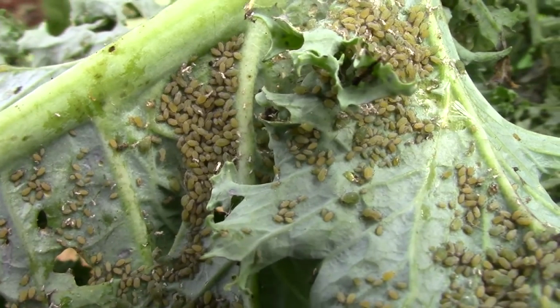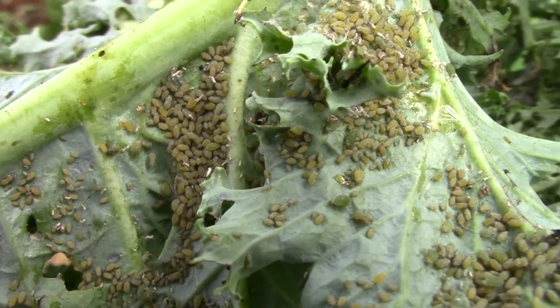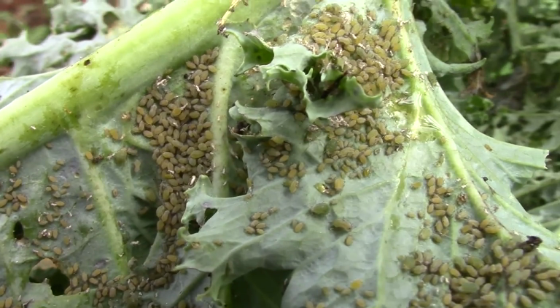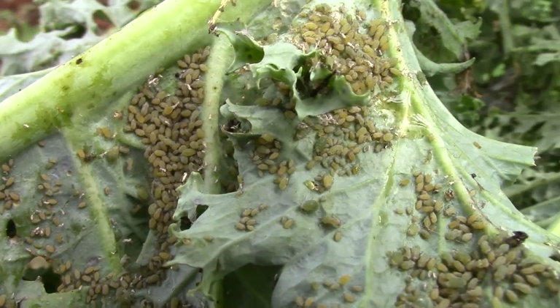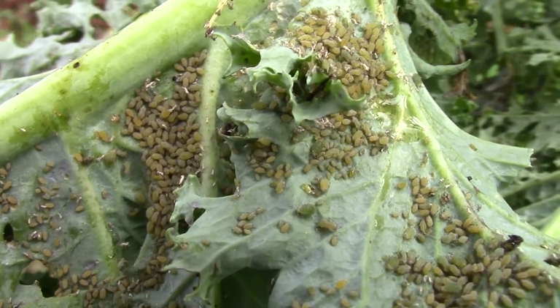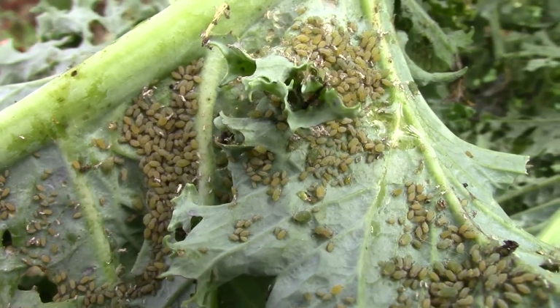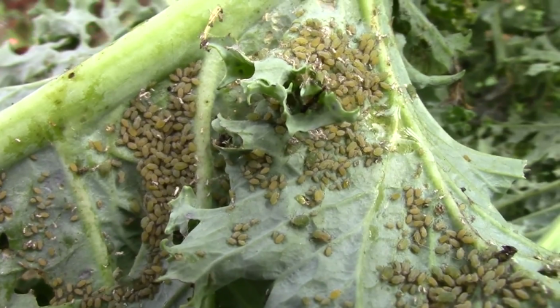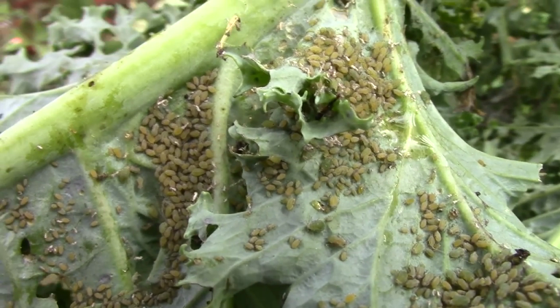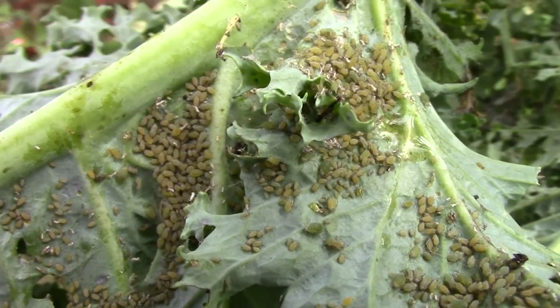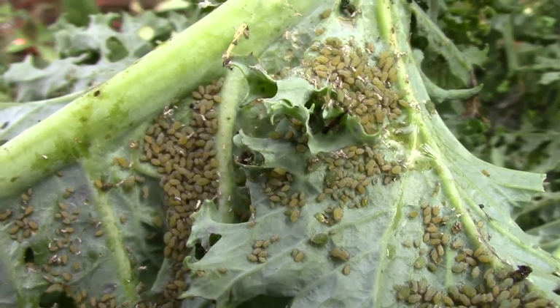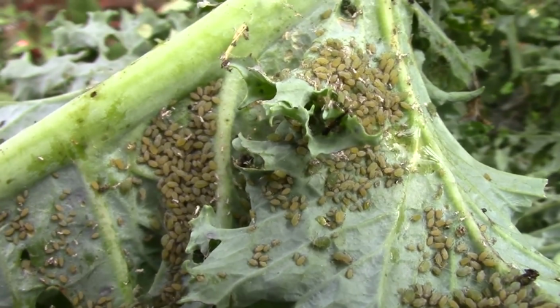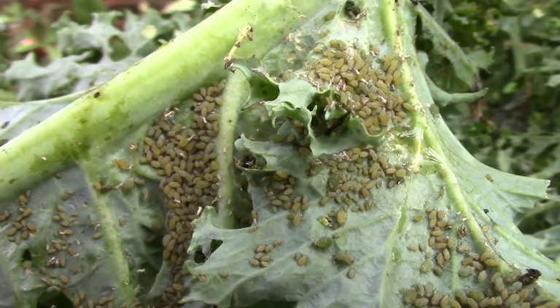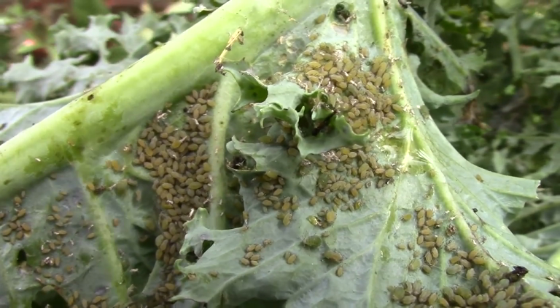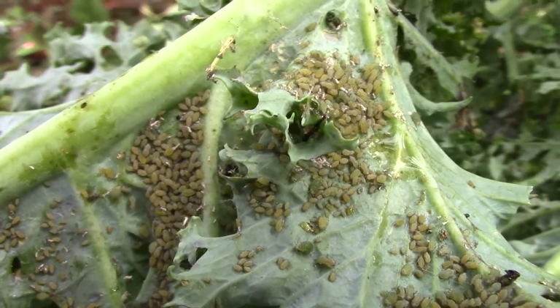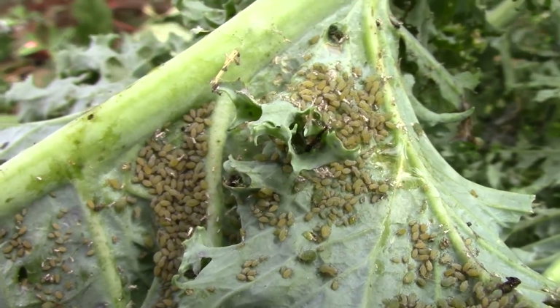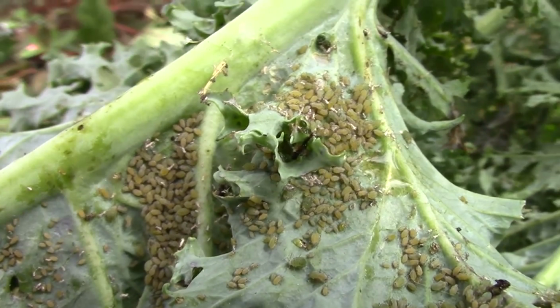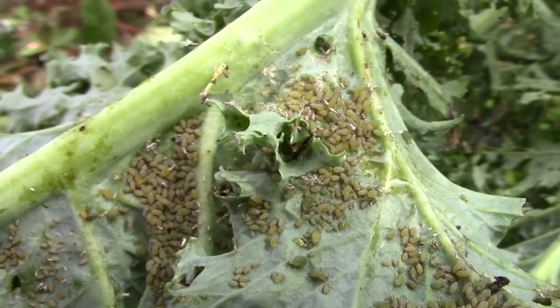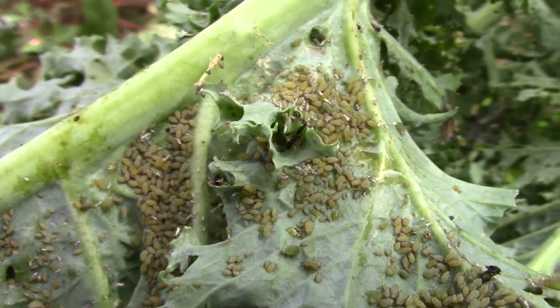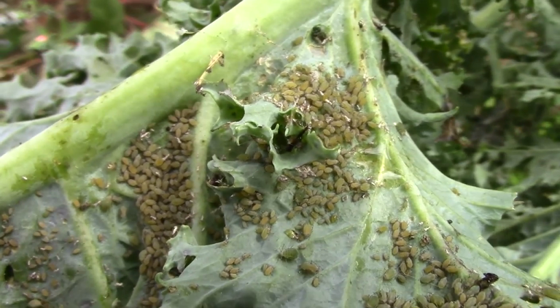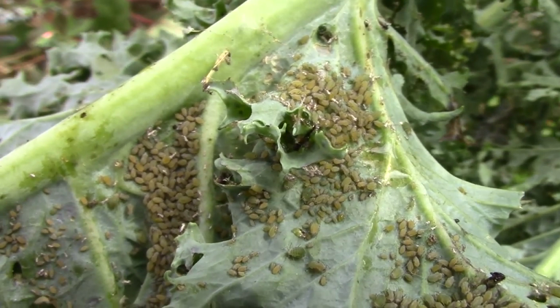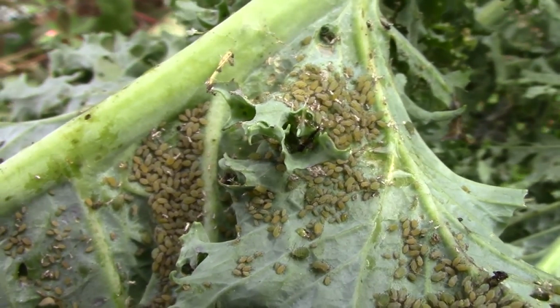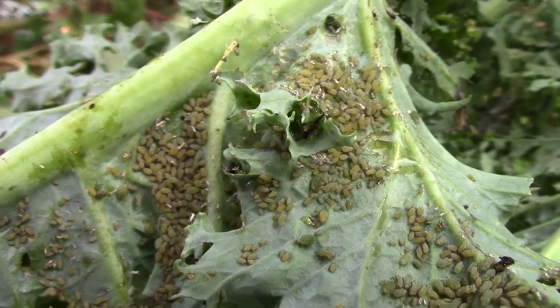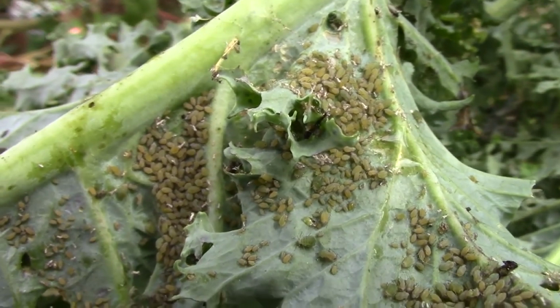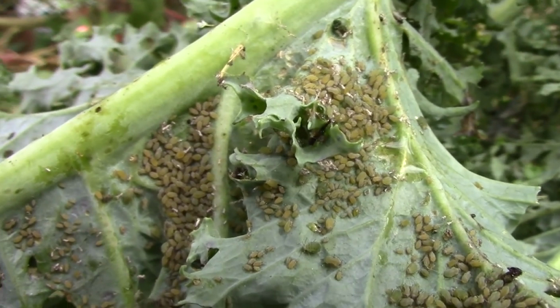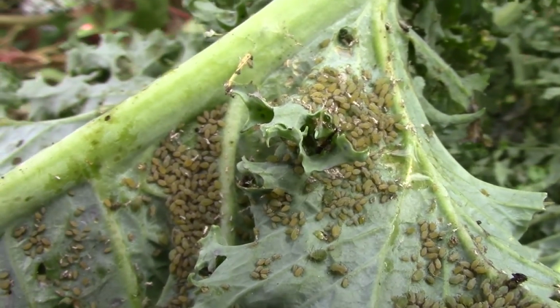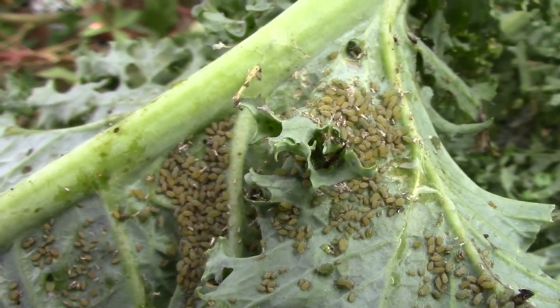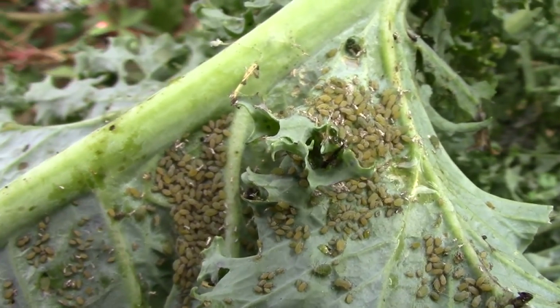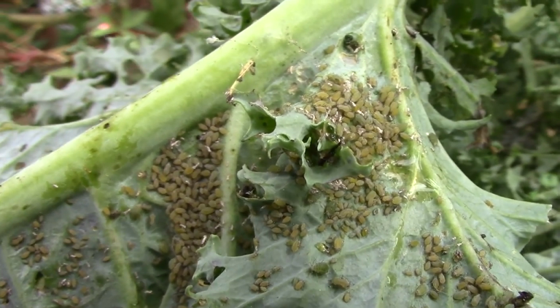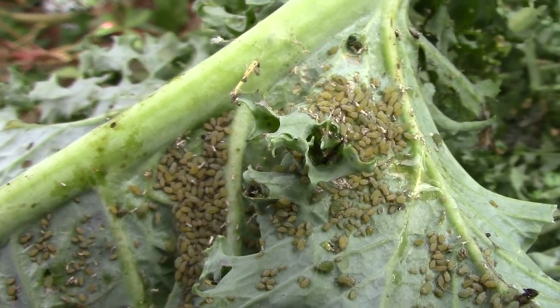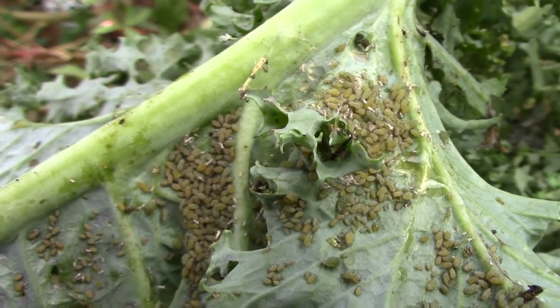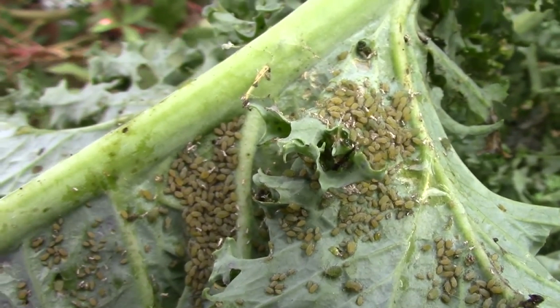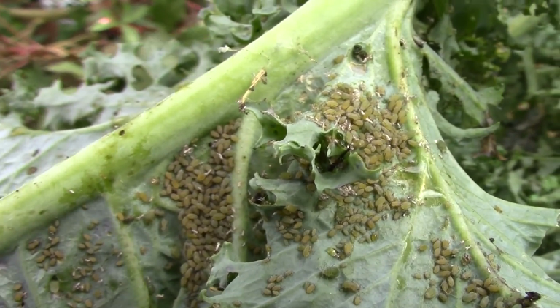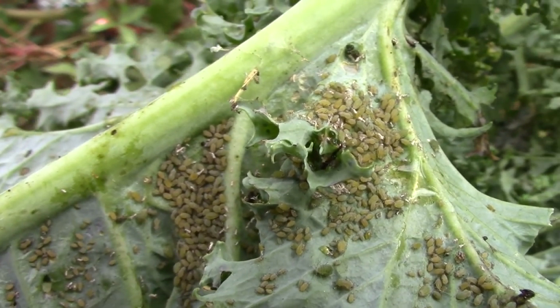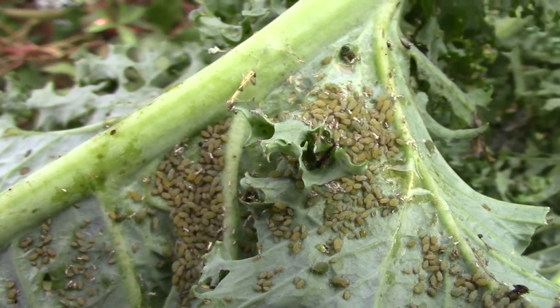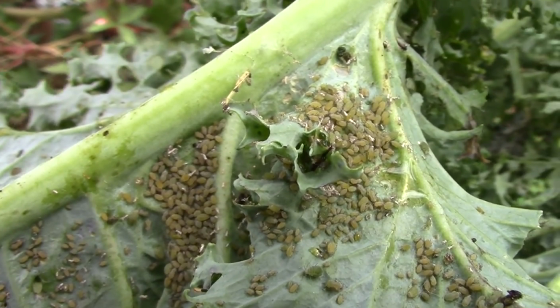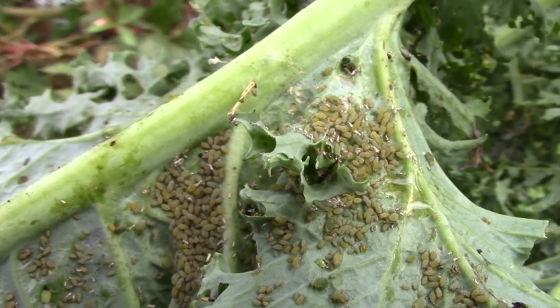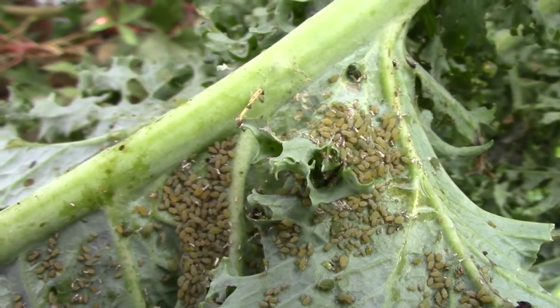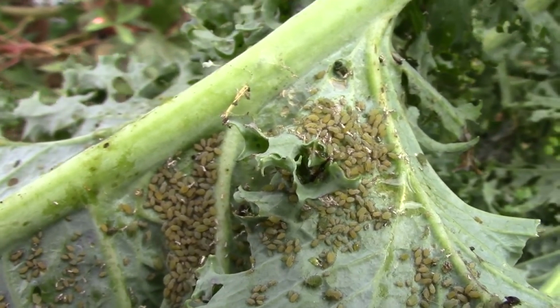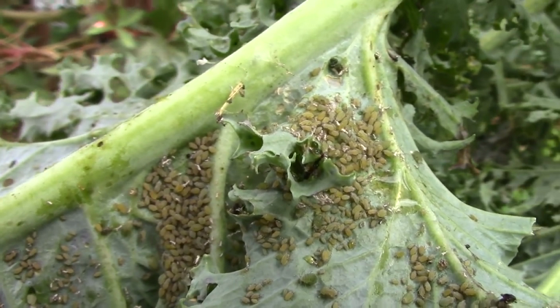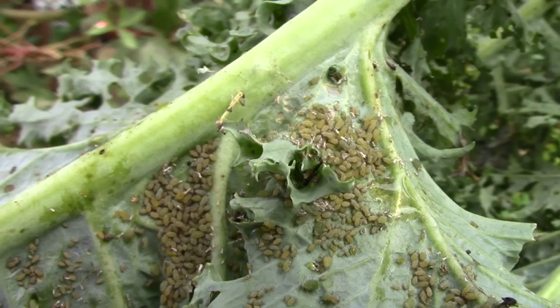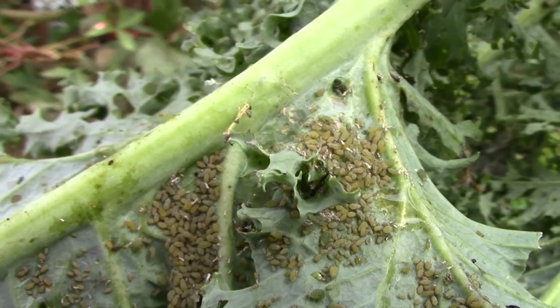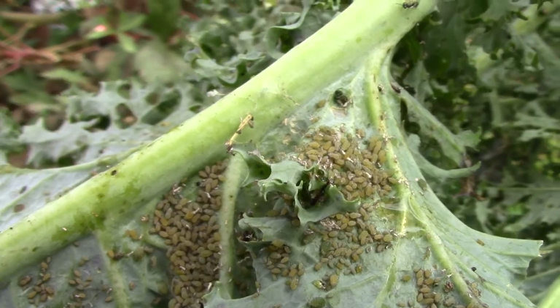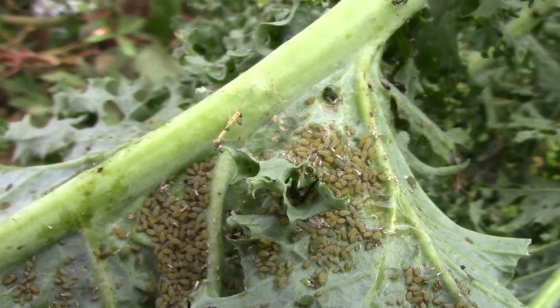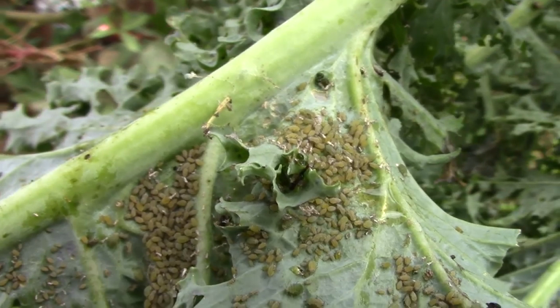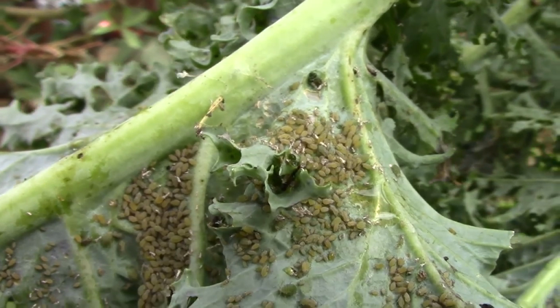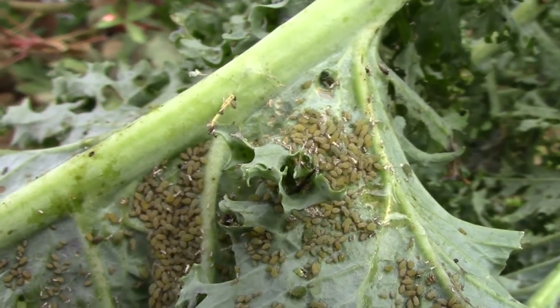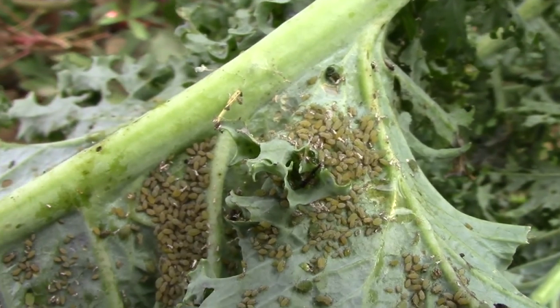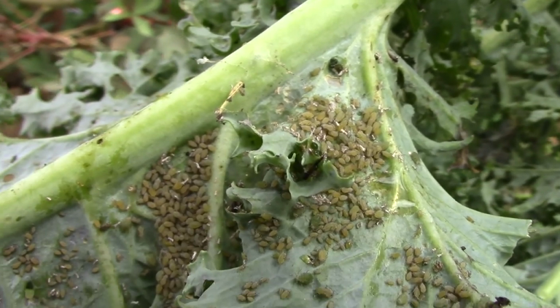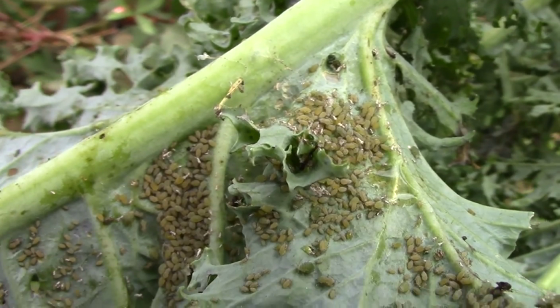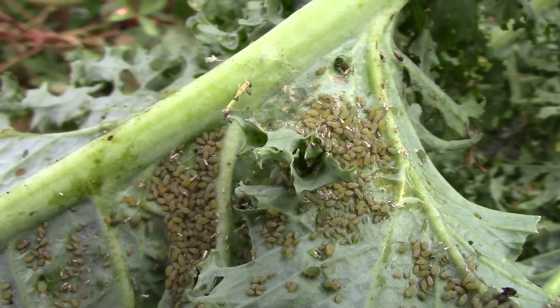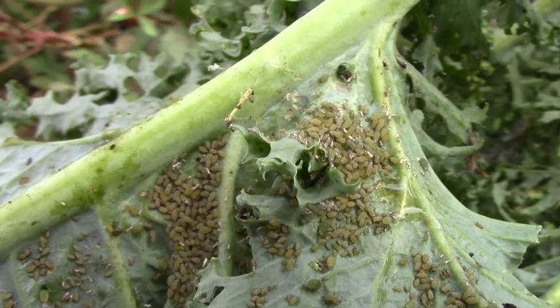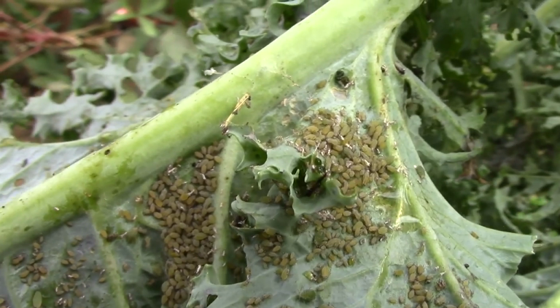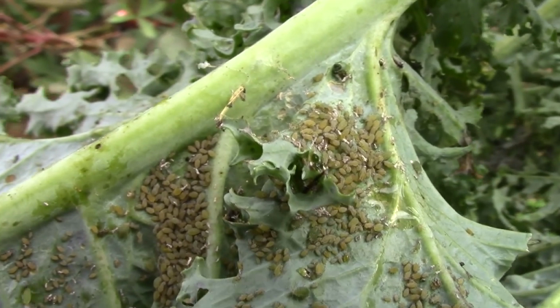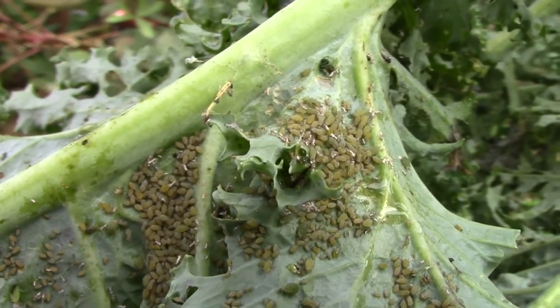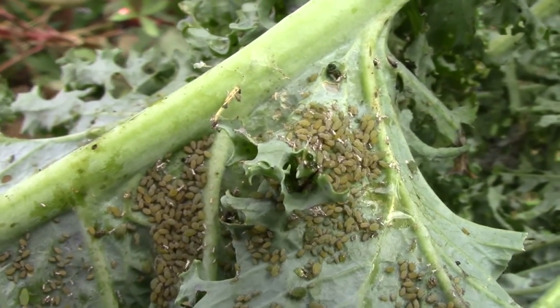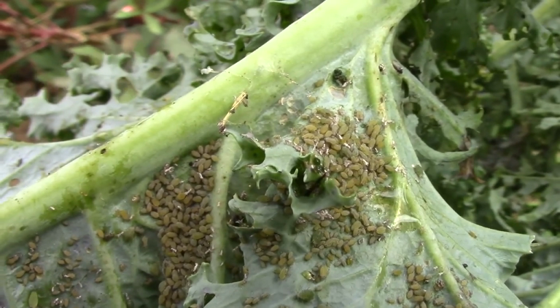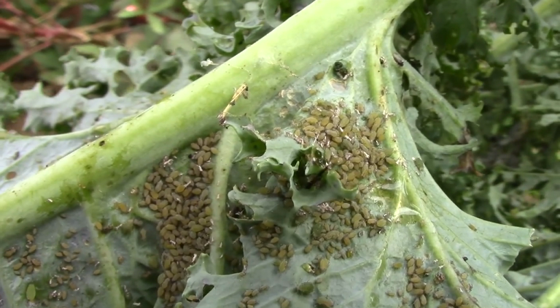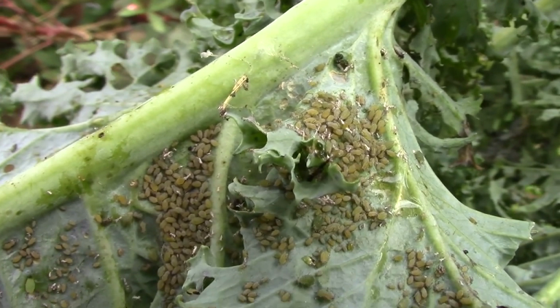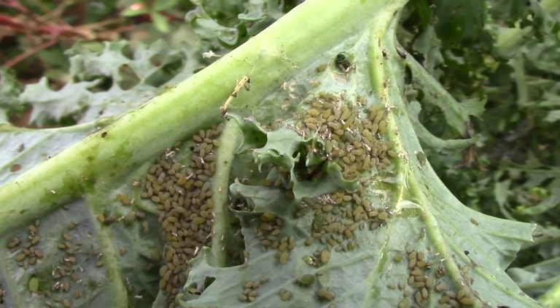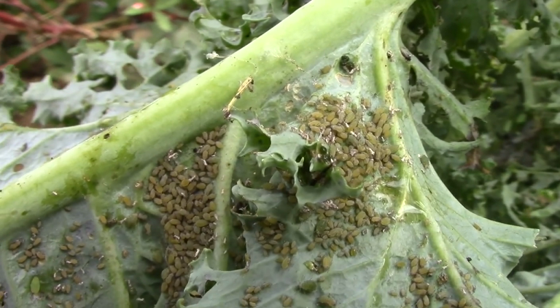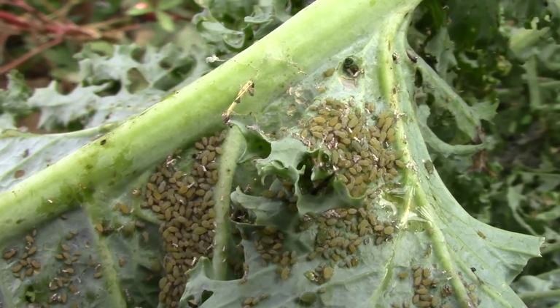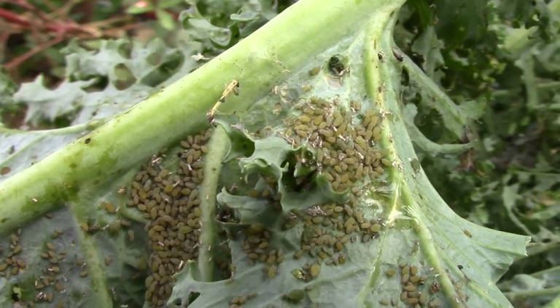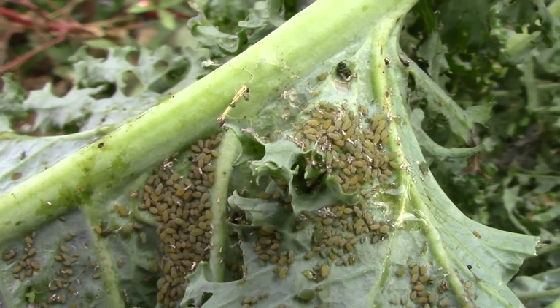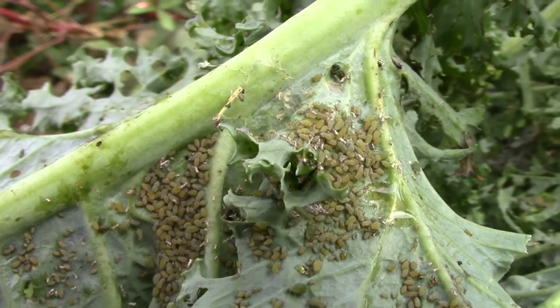And it's amazing how quickly this plant went downhill. It was looking fine just not that long ago.